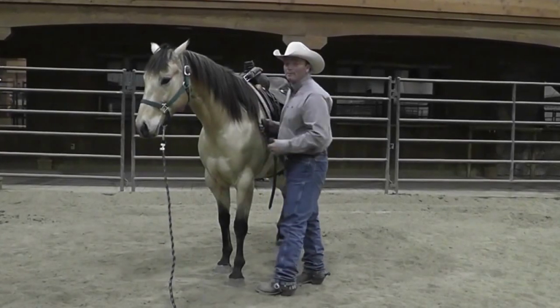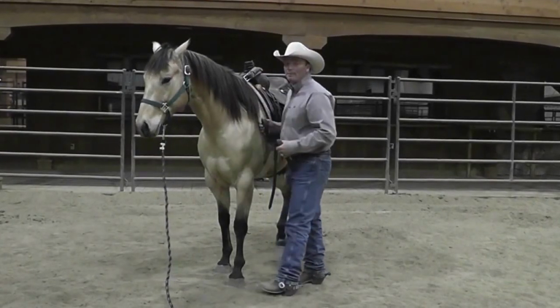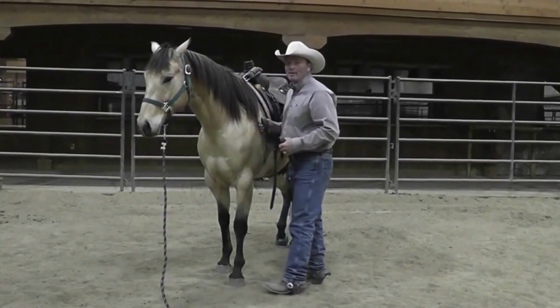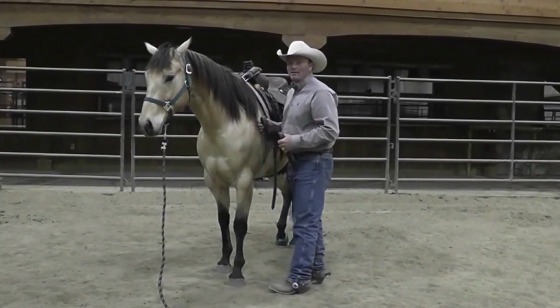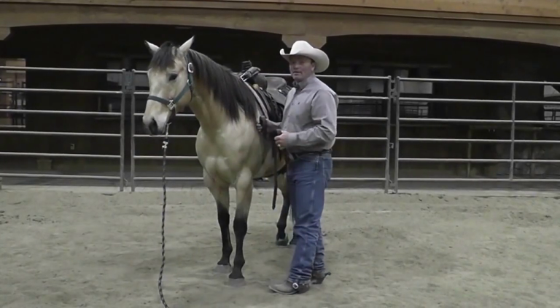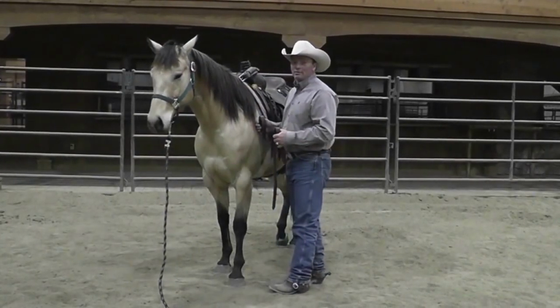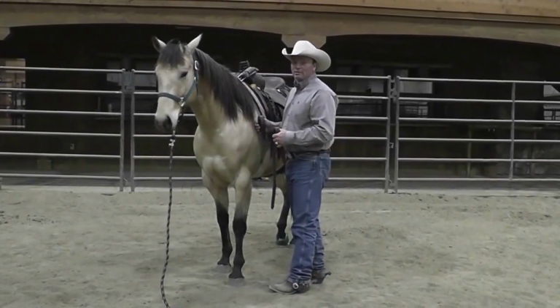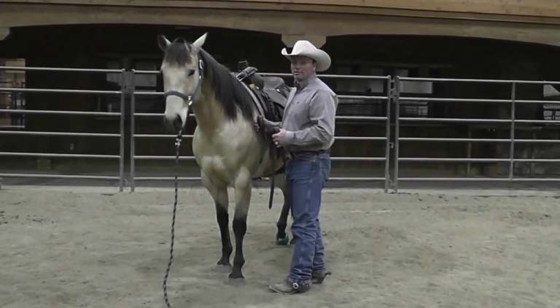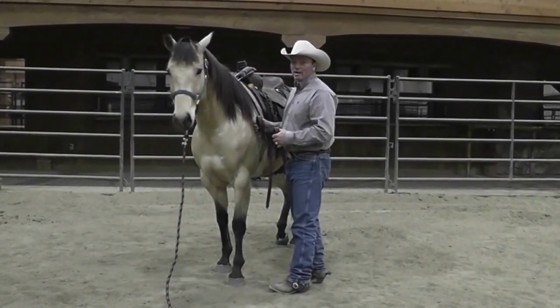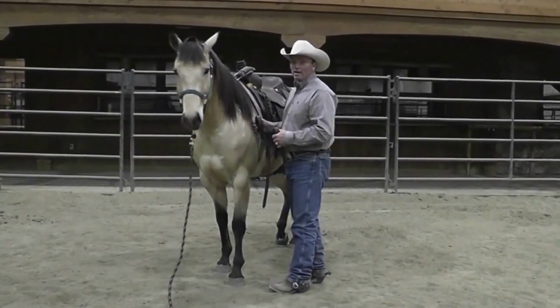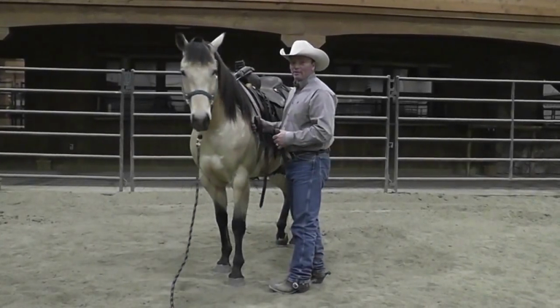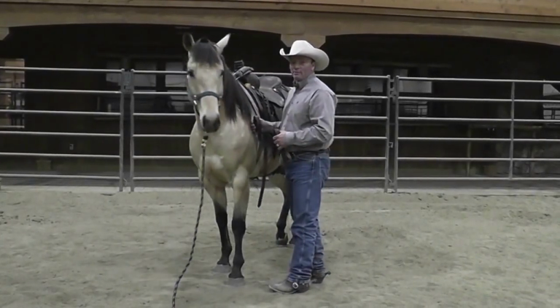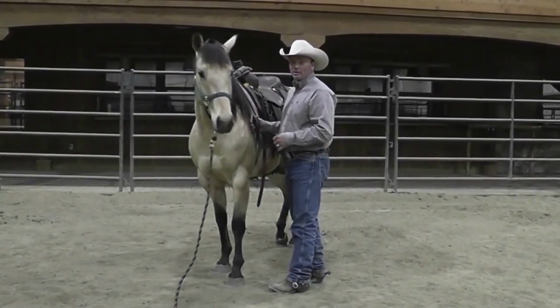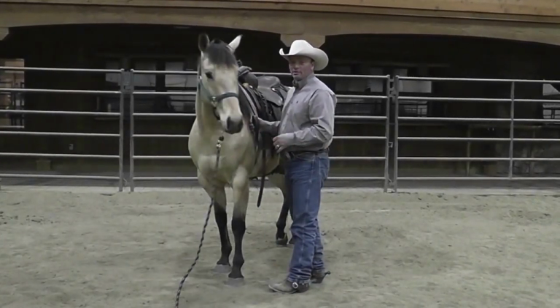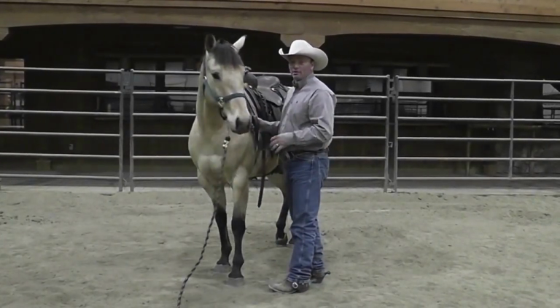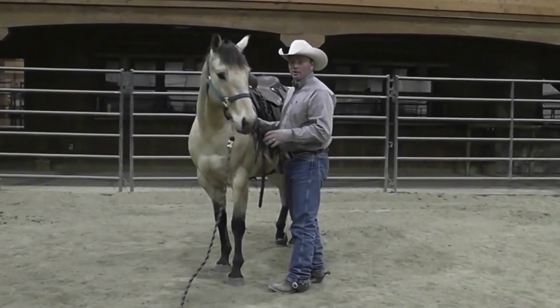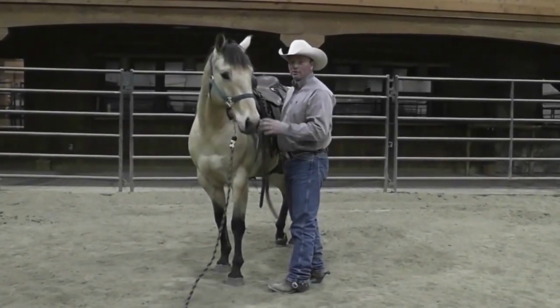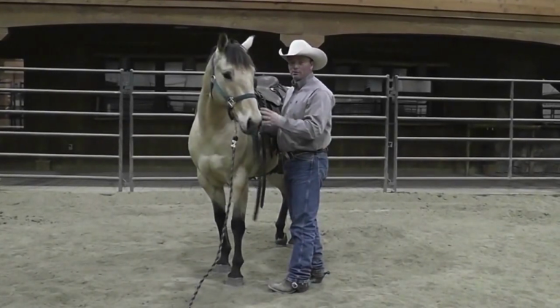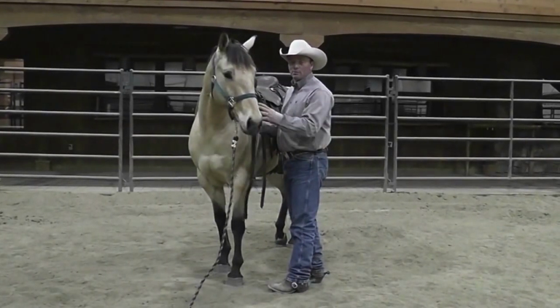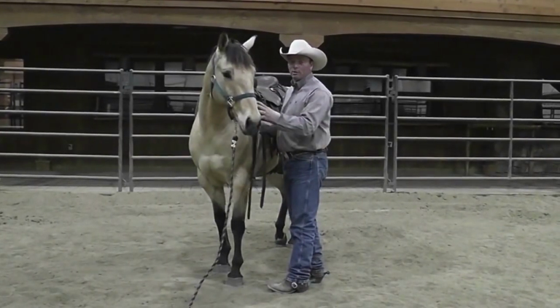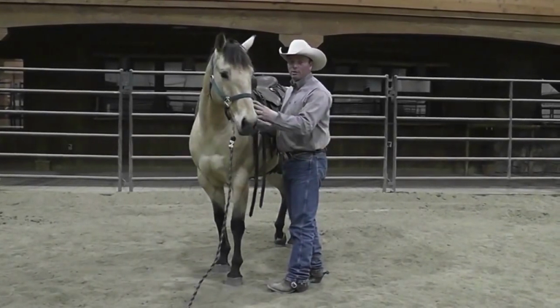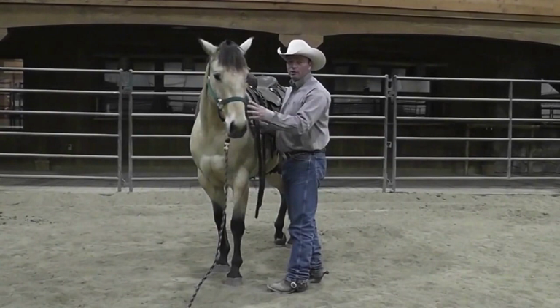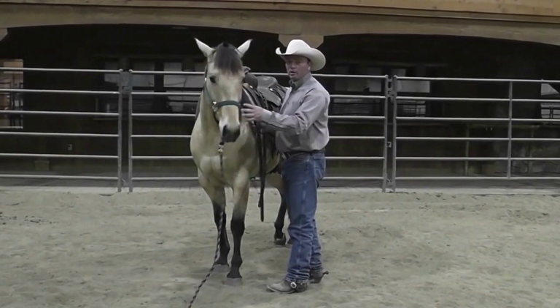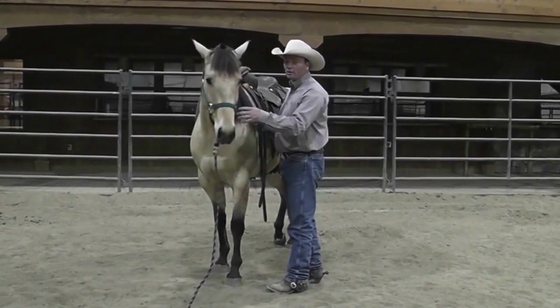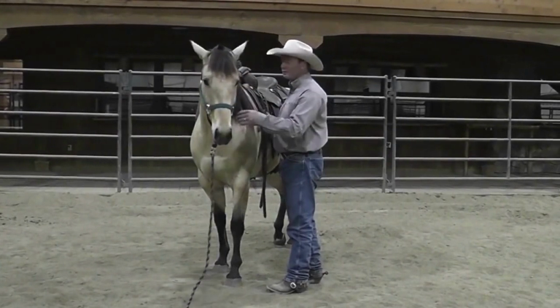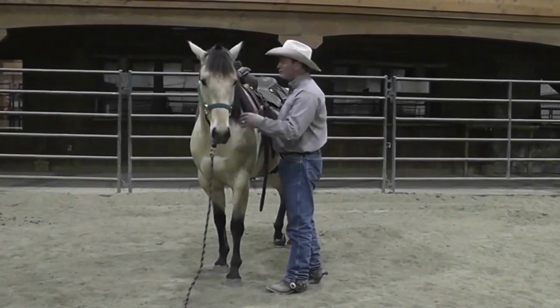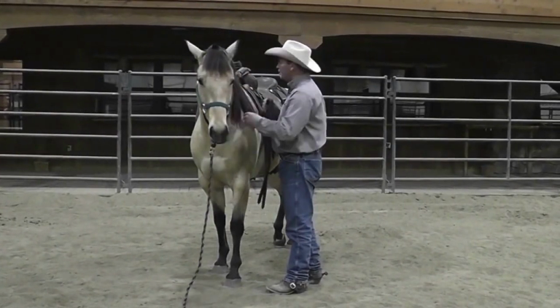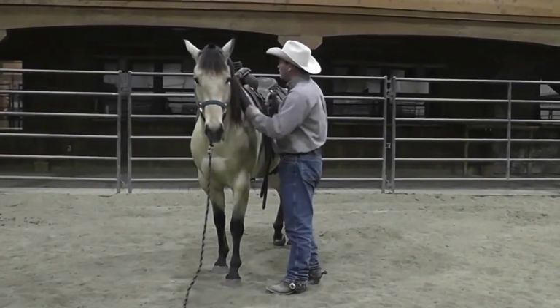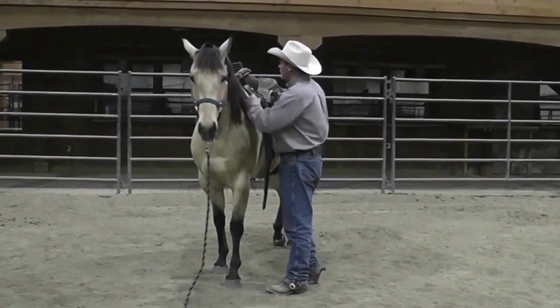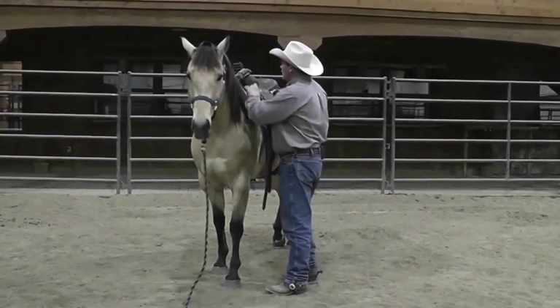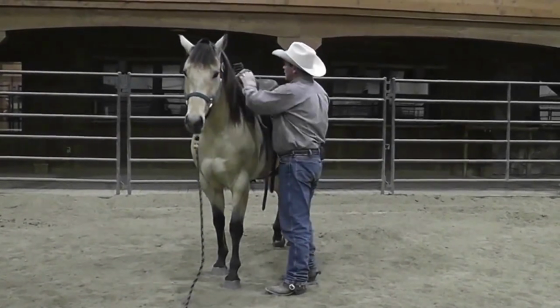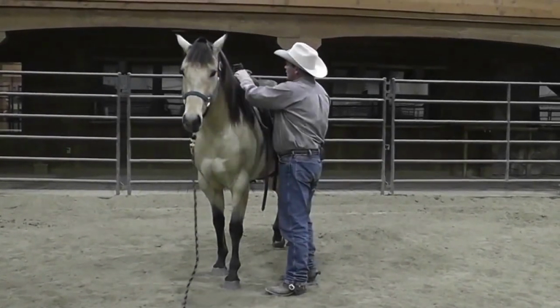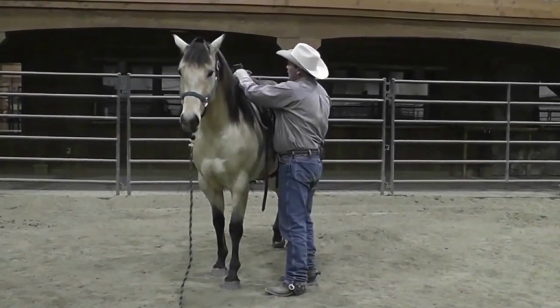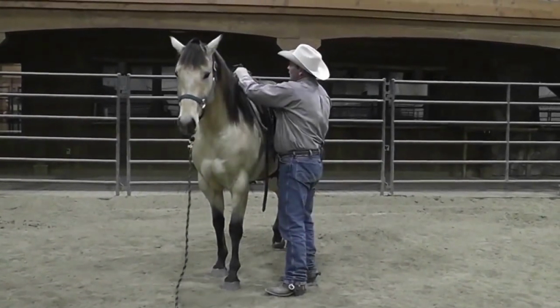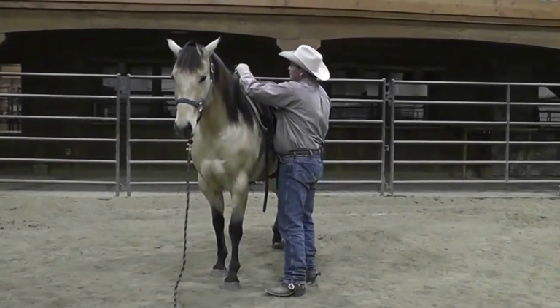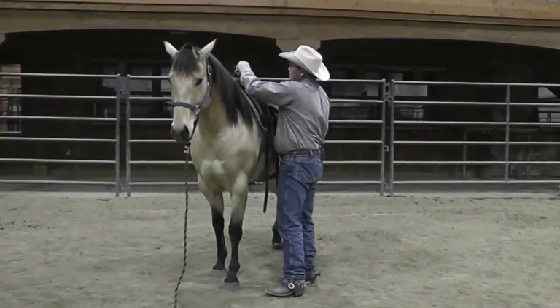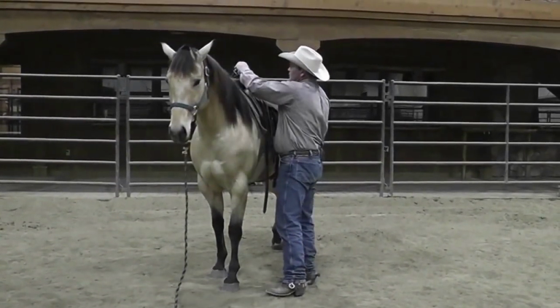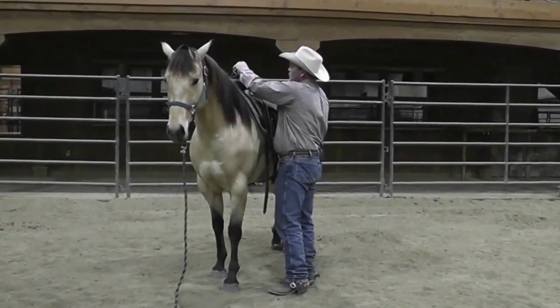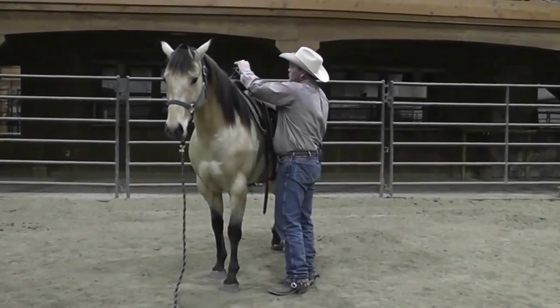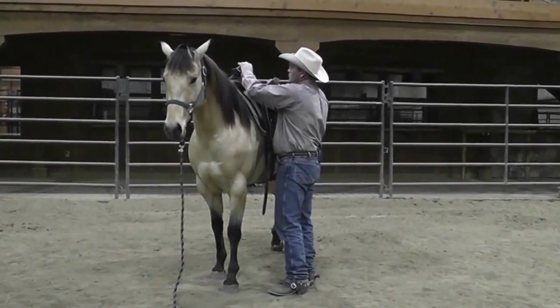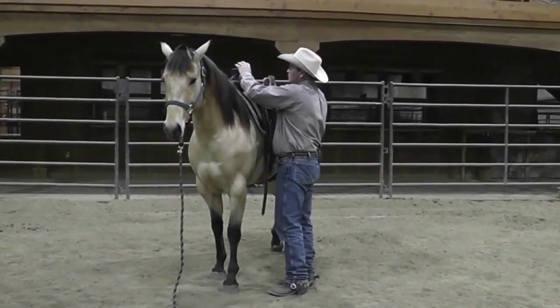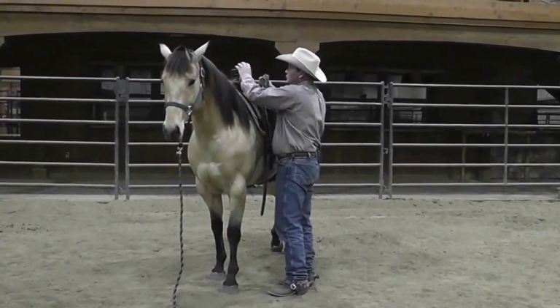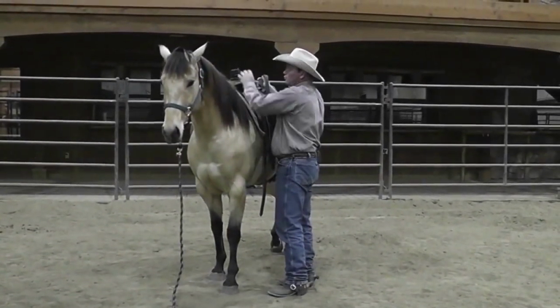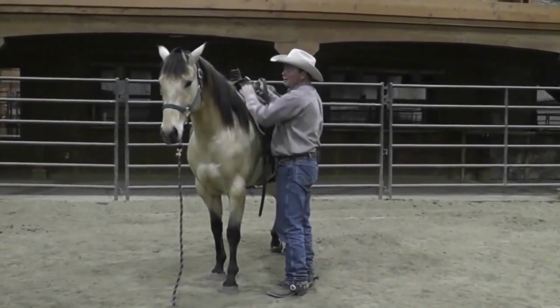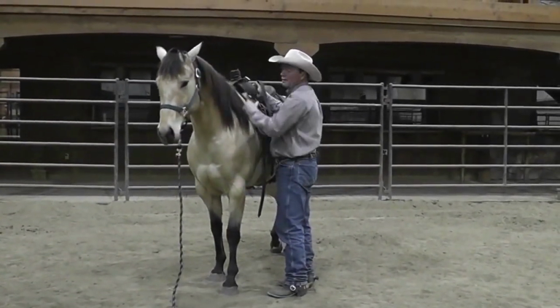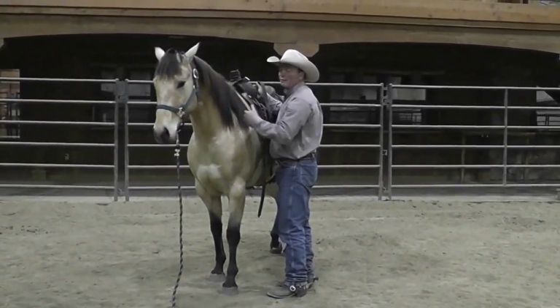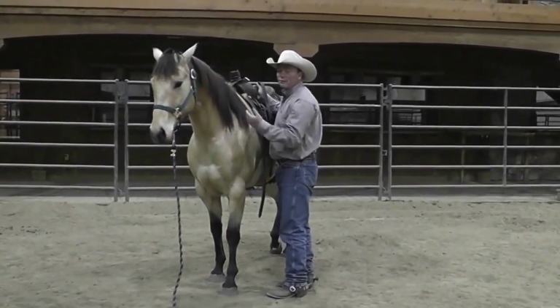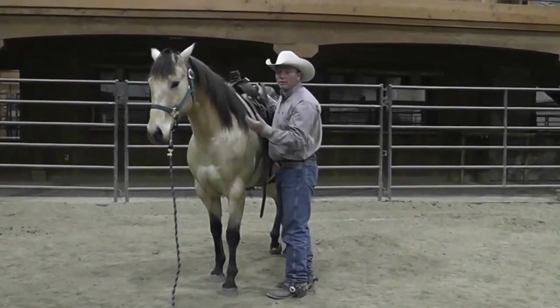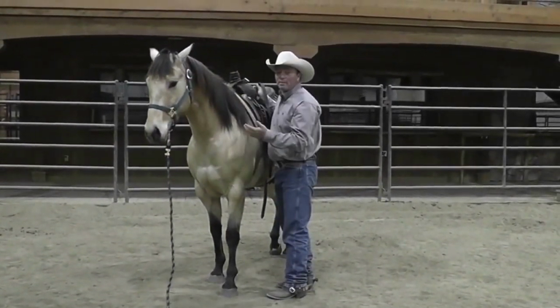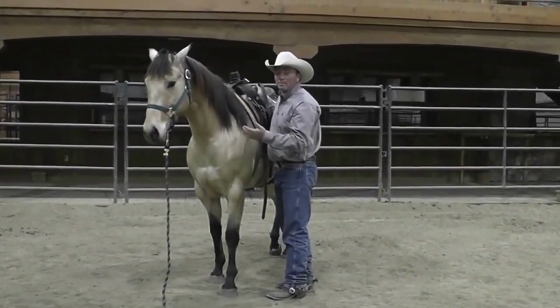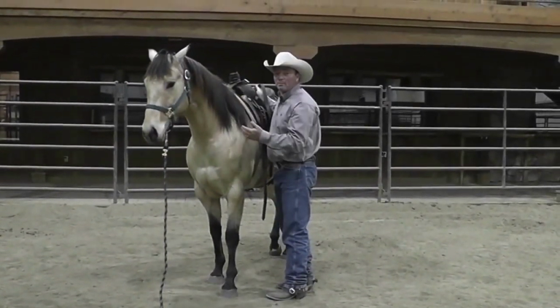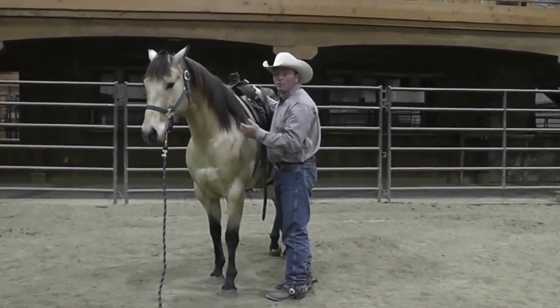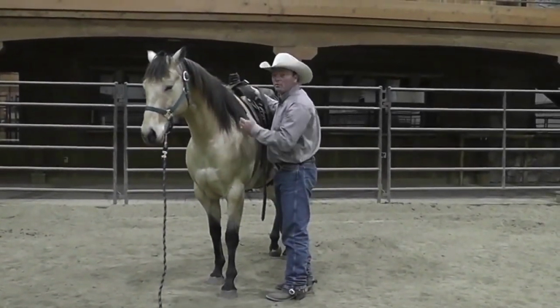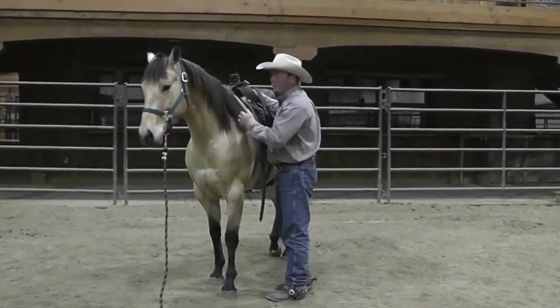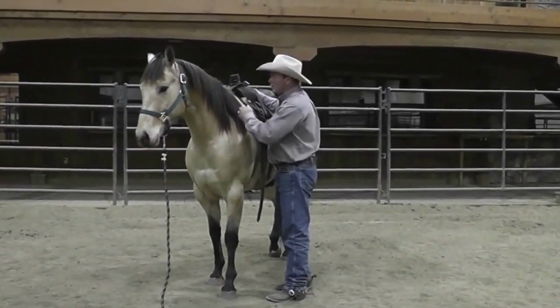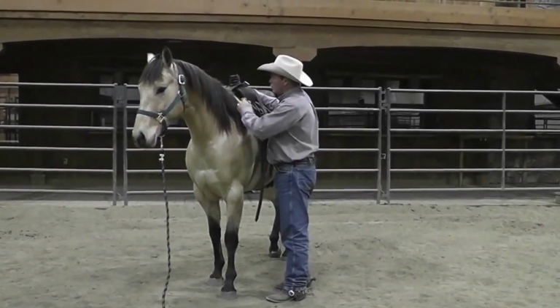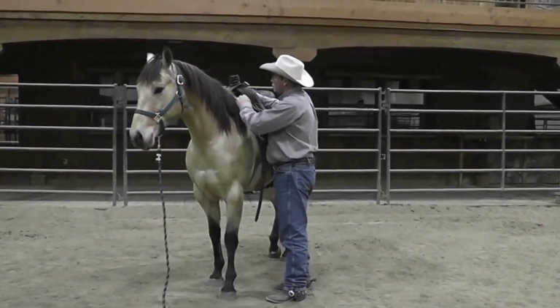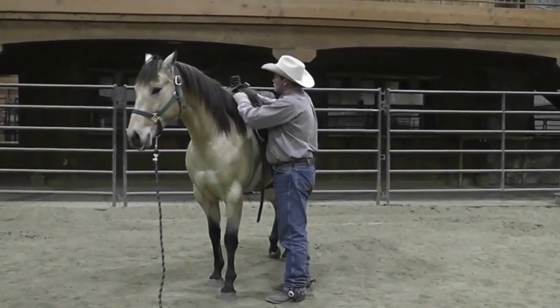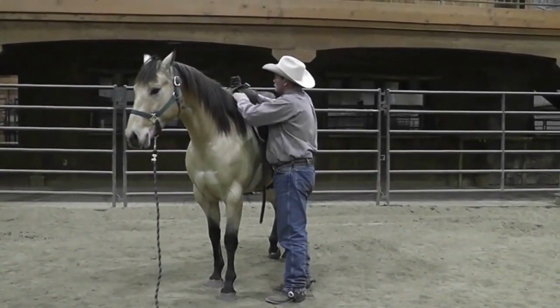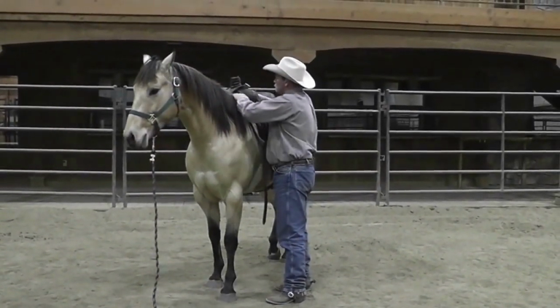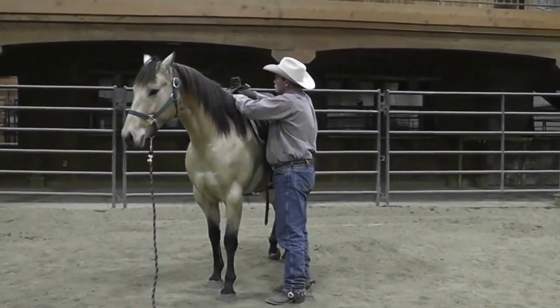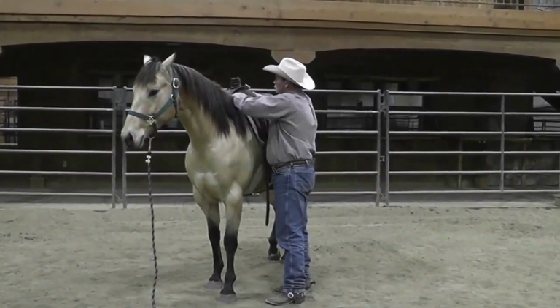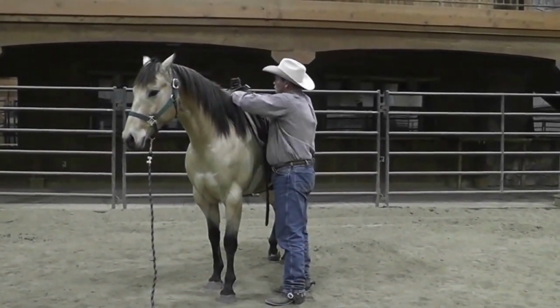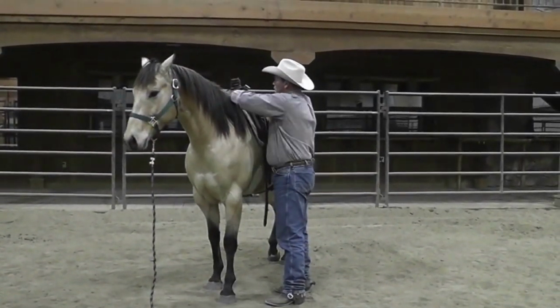My favorite style of breast collar is a pulling collar, and I like to use them because of the way they free up the movement in the horse's shoulders.